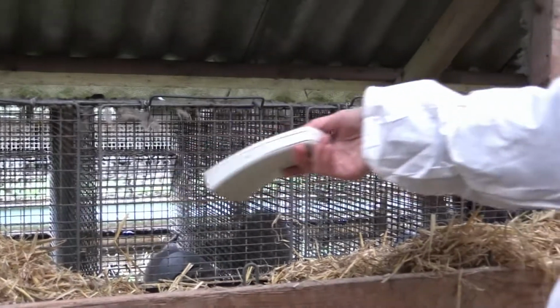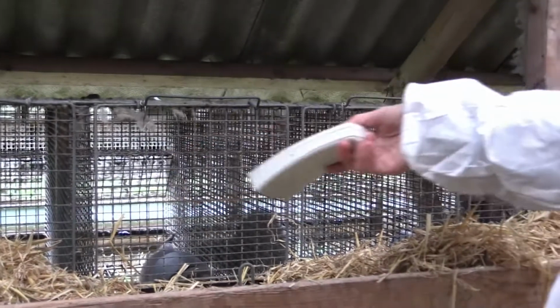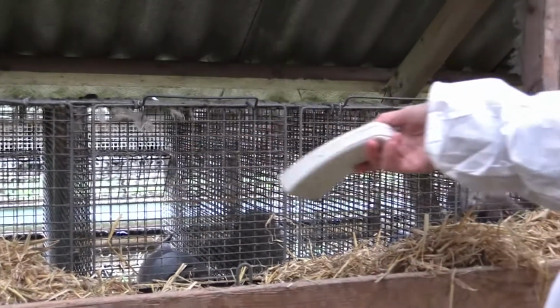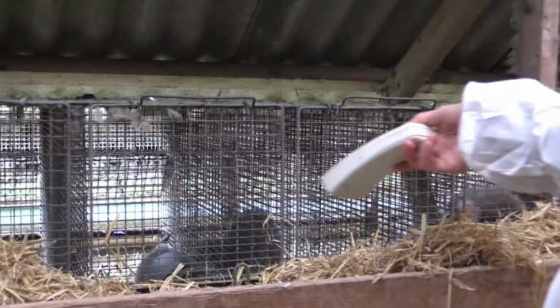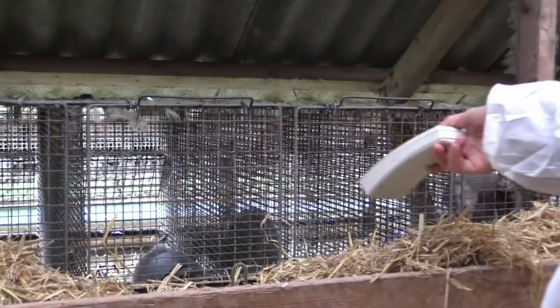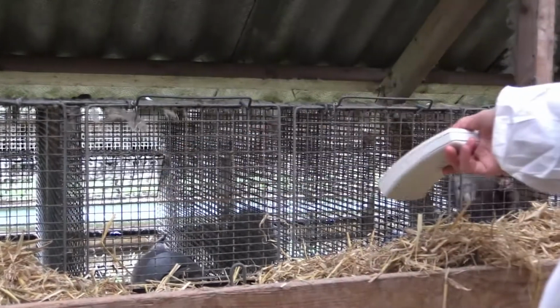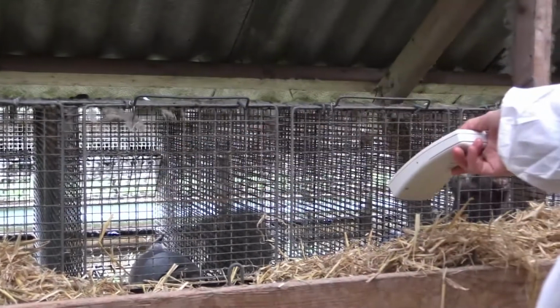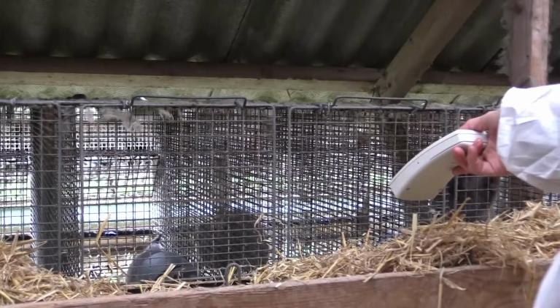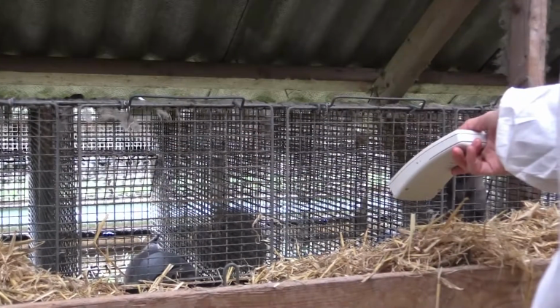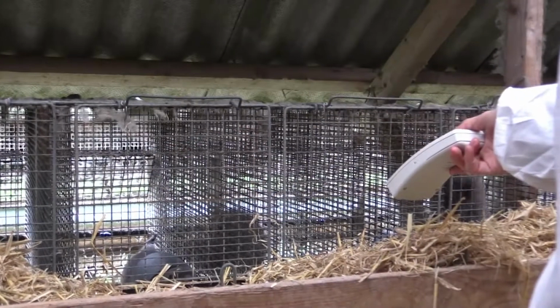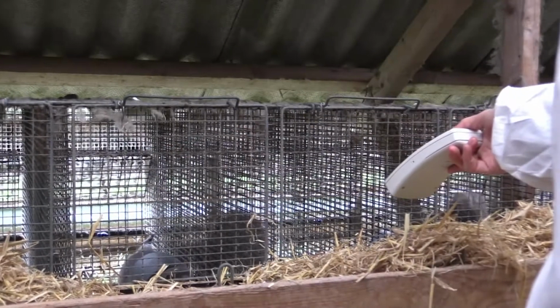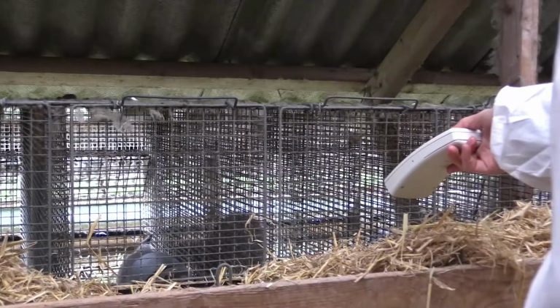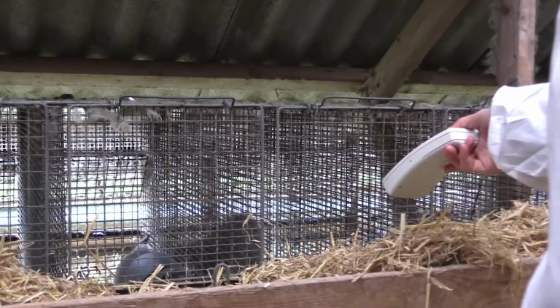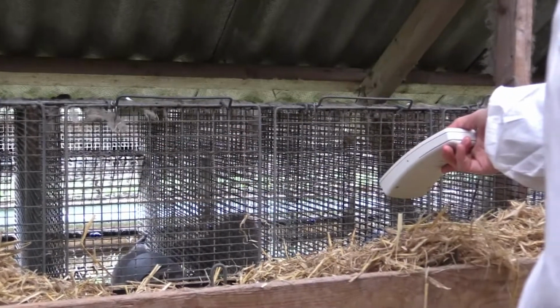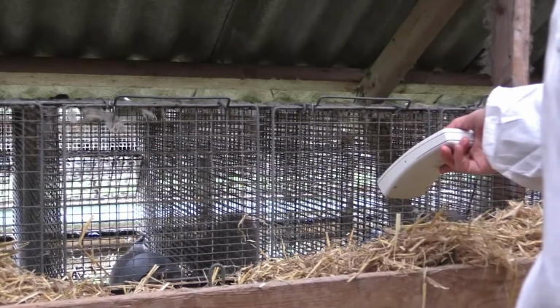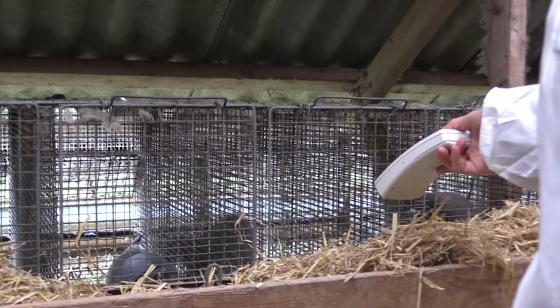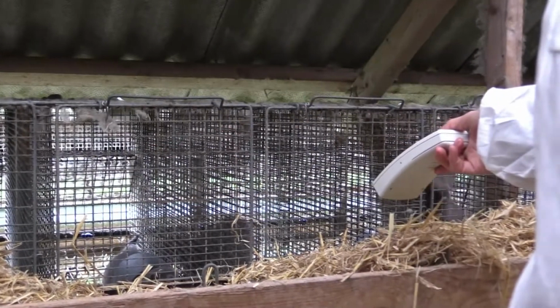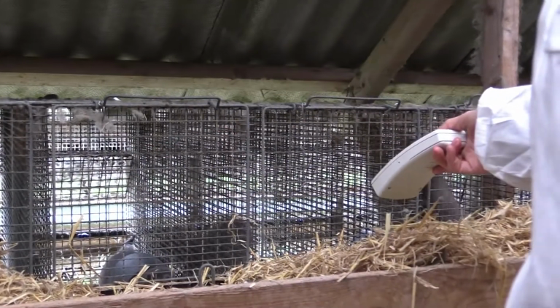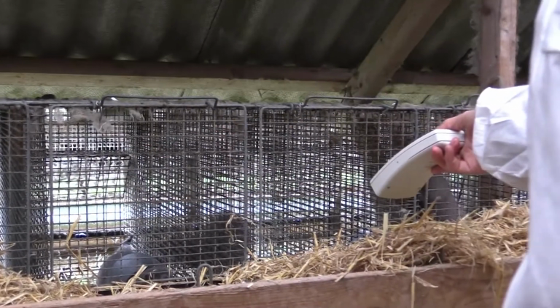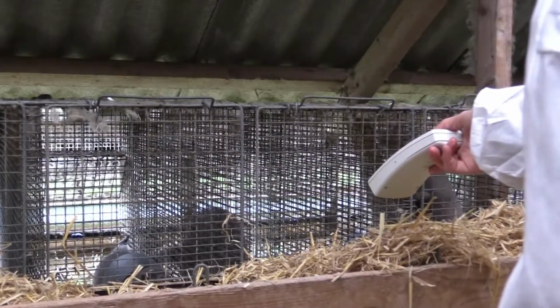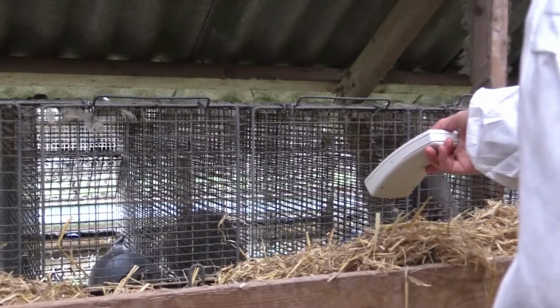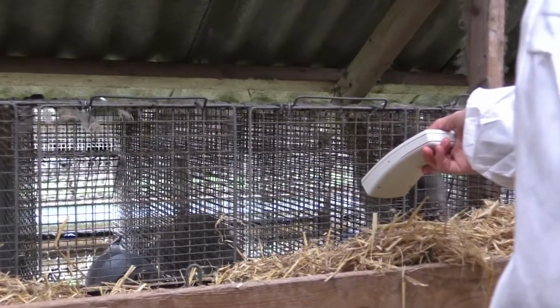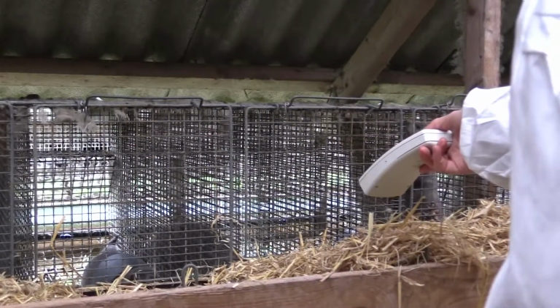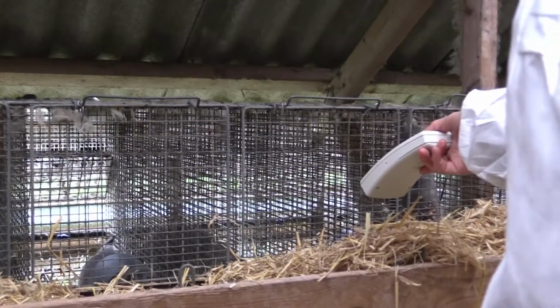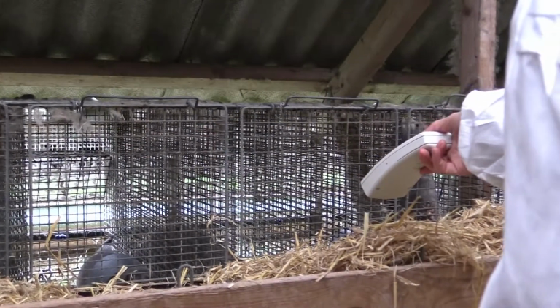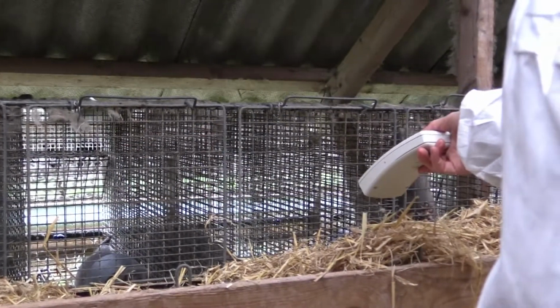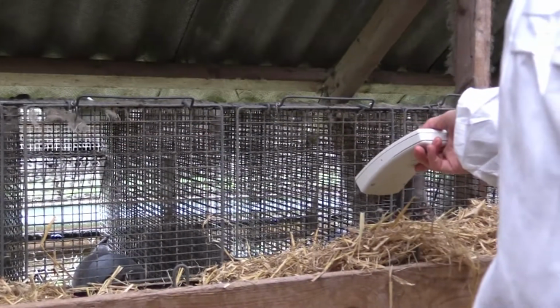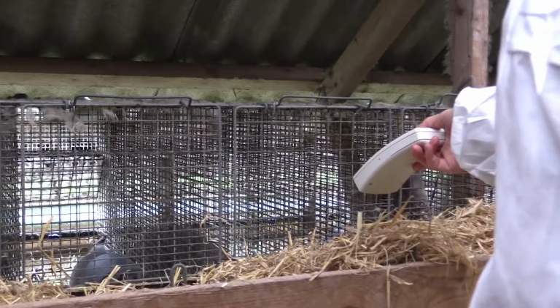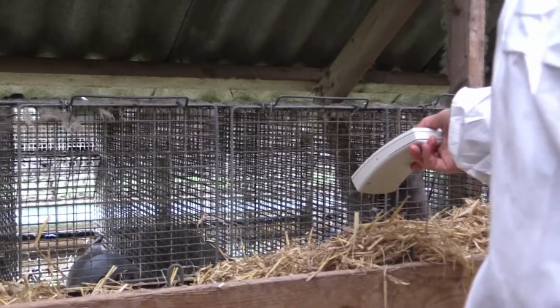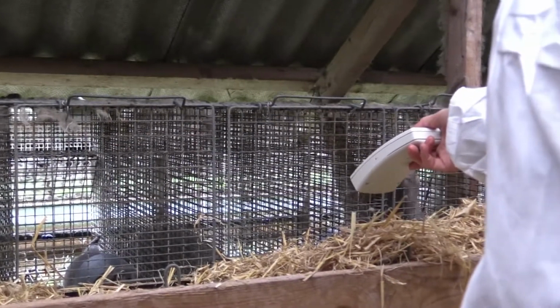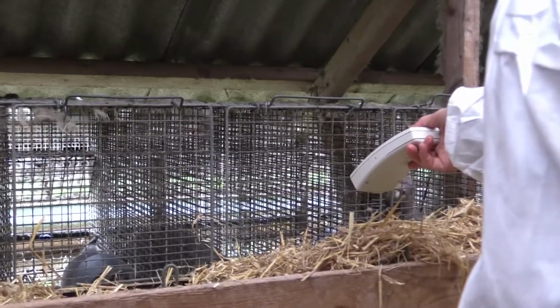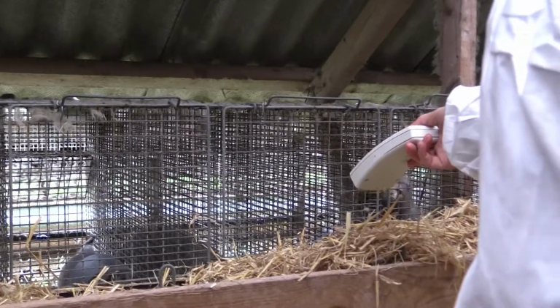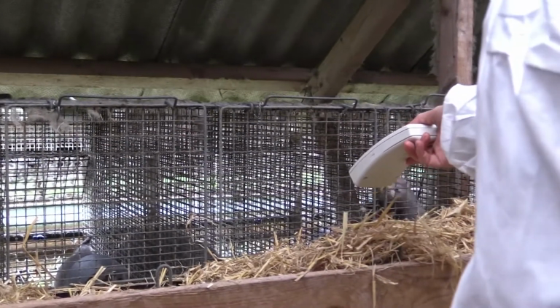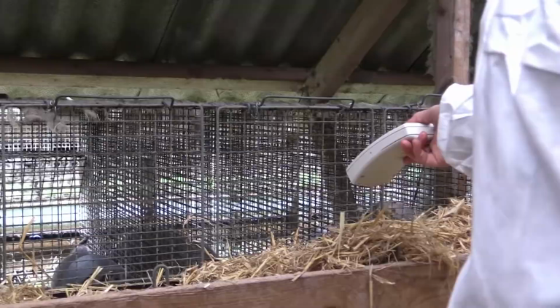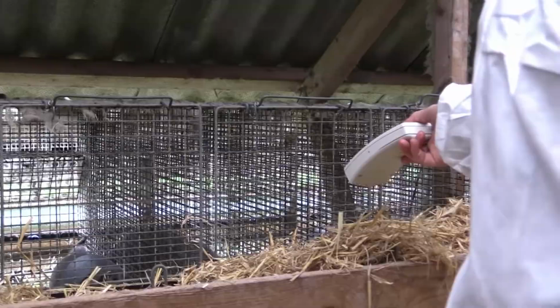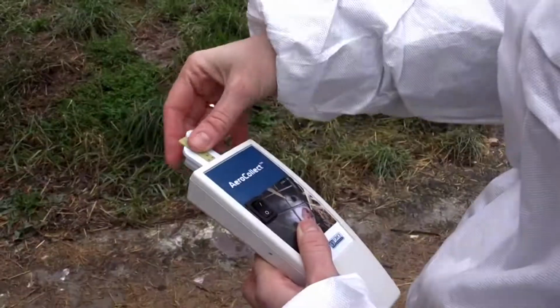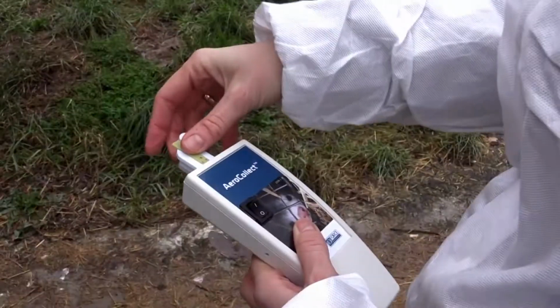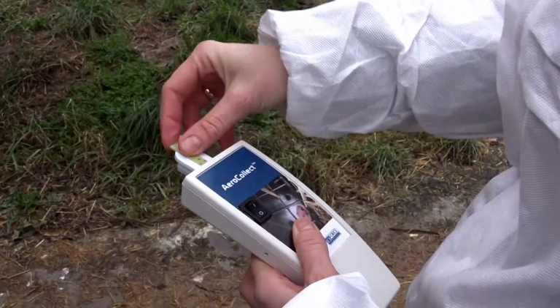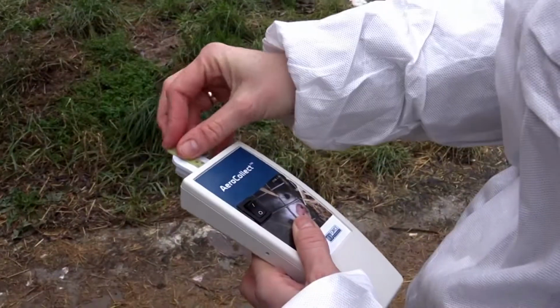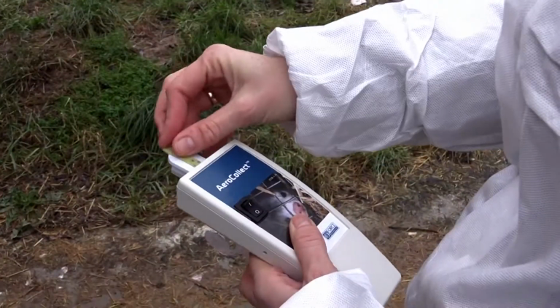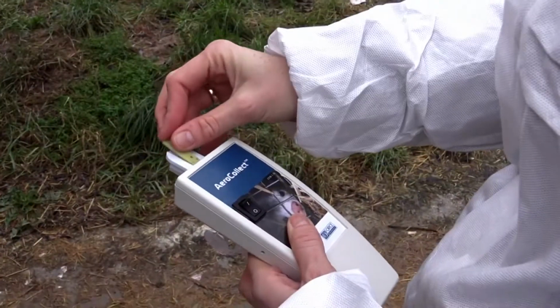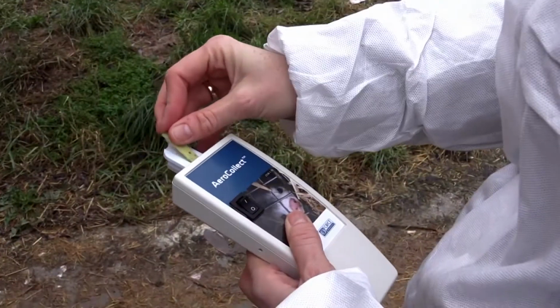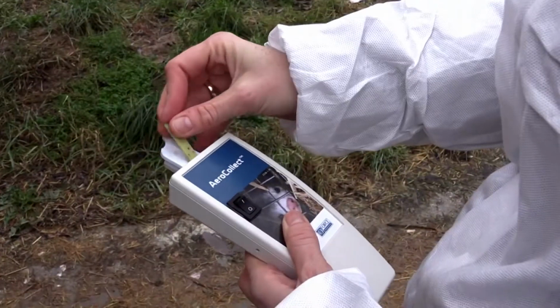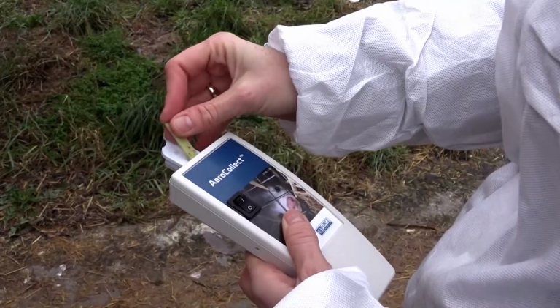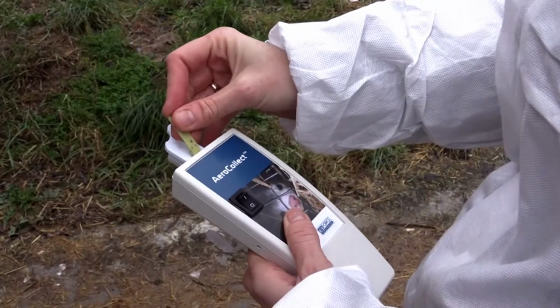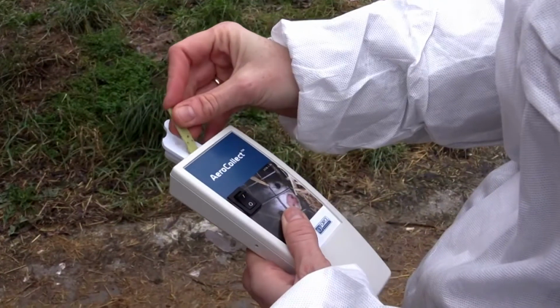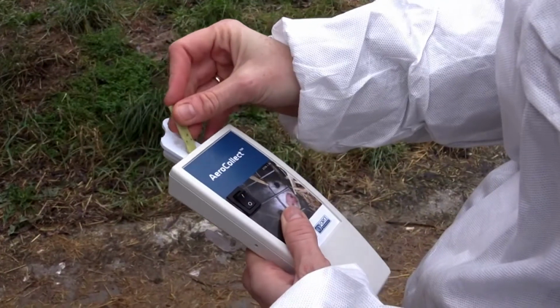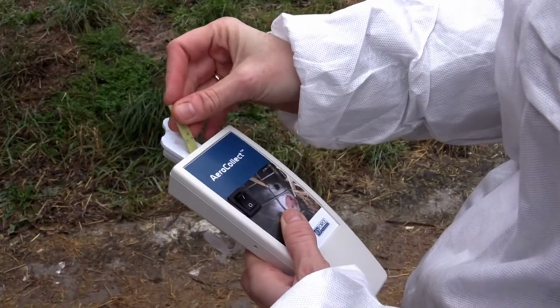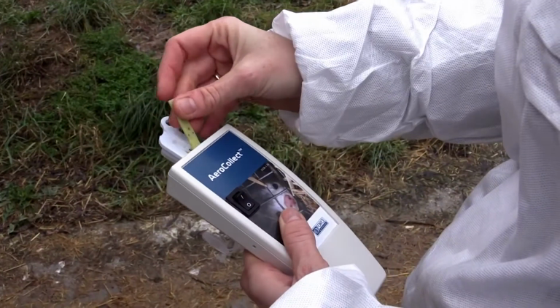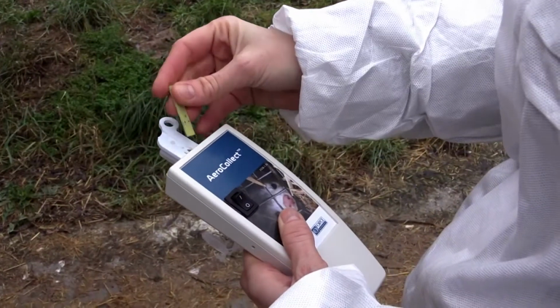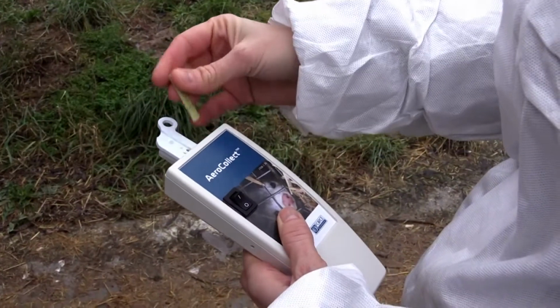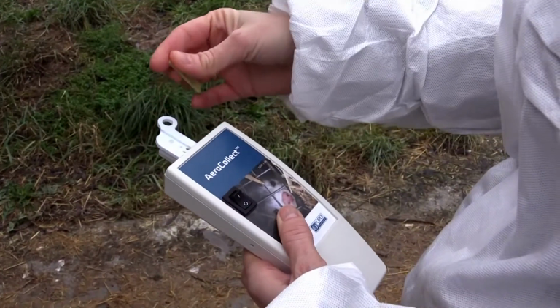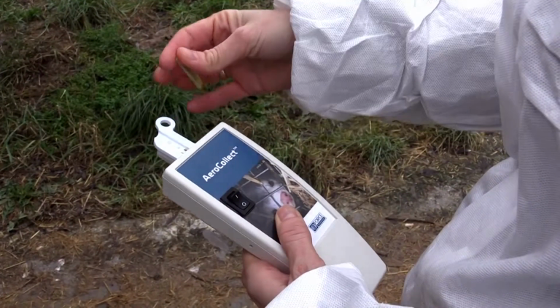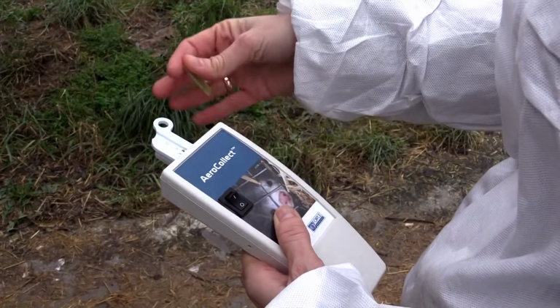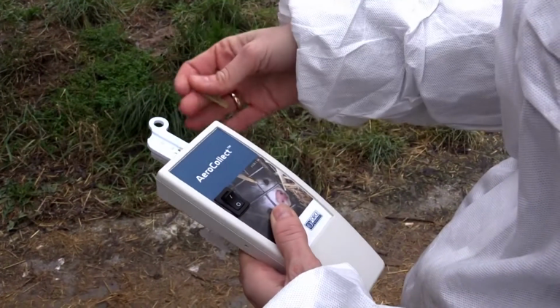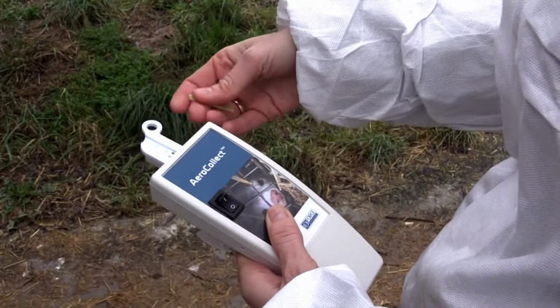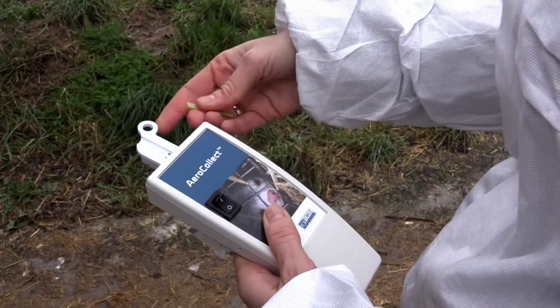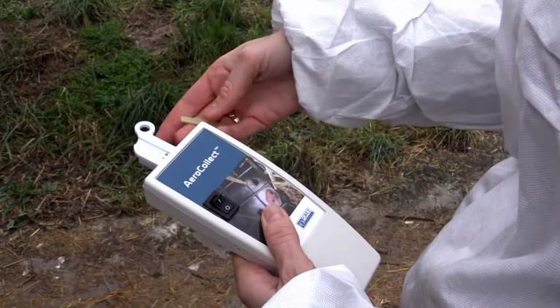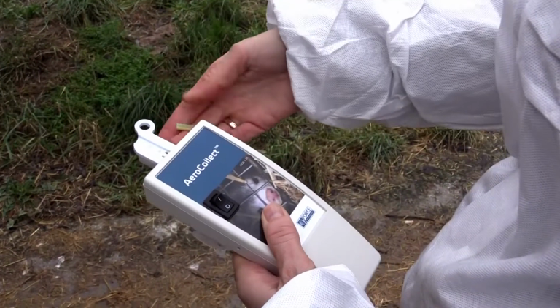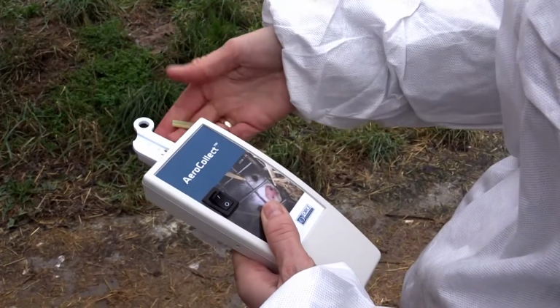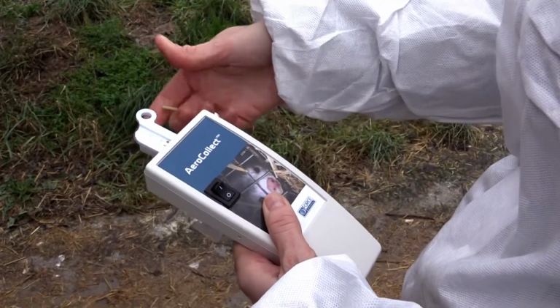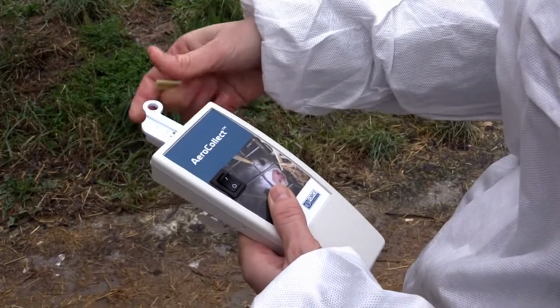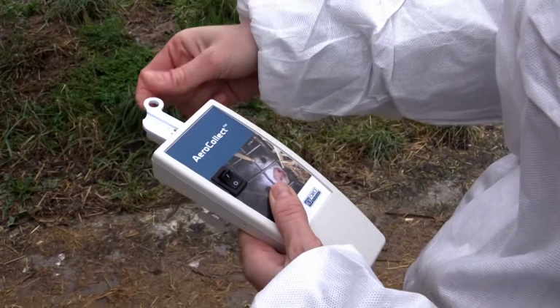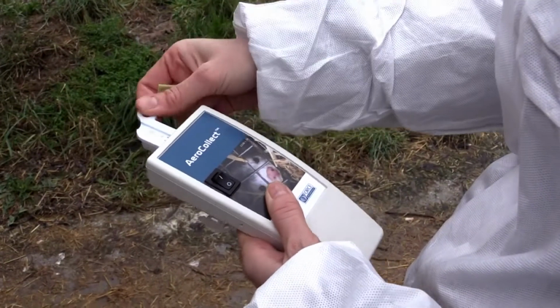When the air samples from the entire farm have been collected in a couple of hours, the sample containers are shipped to the laboratory.